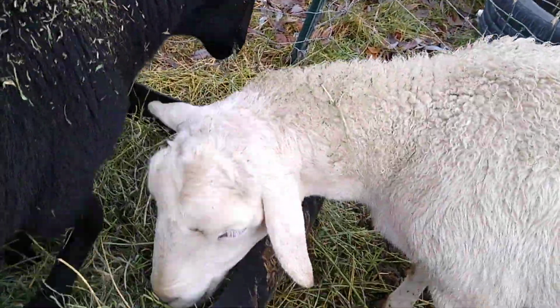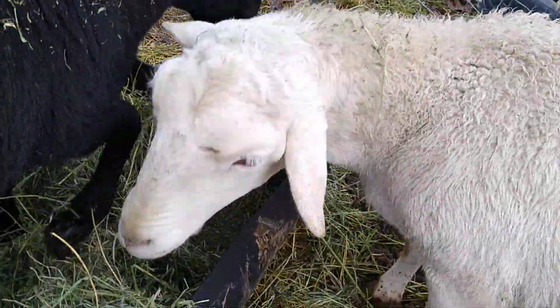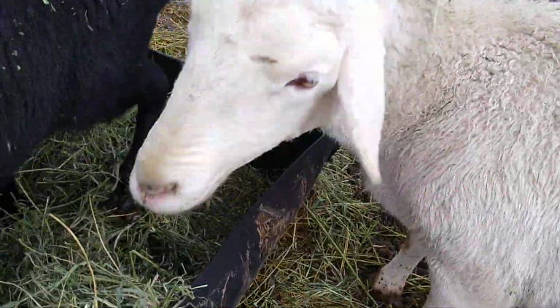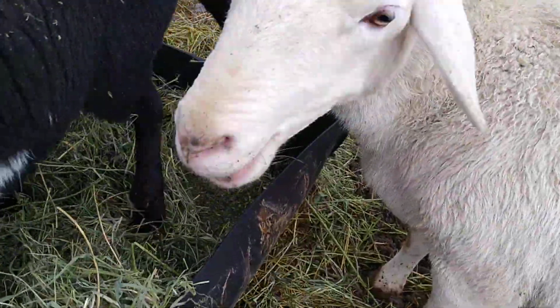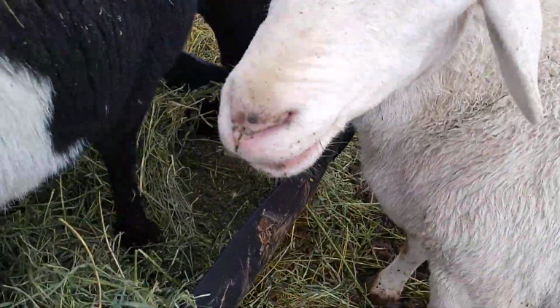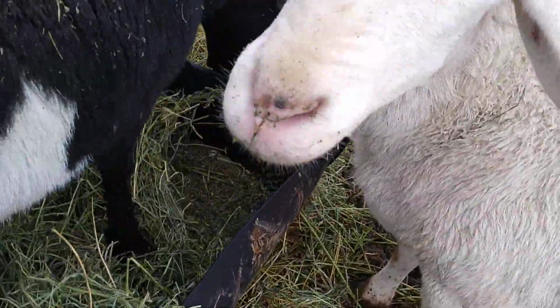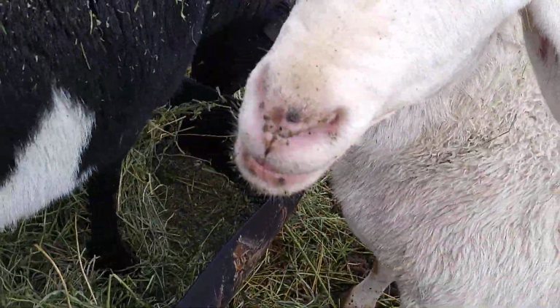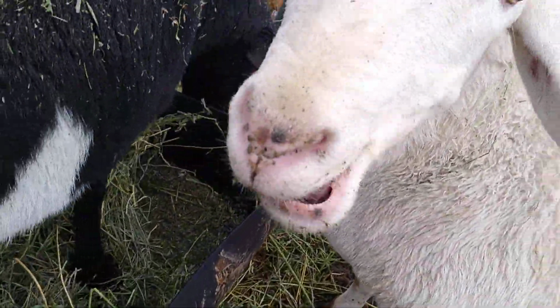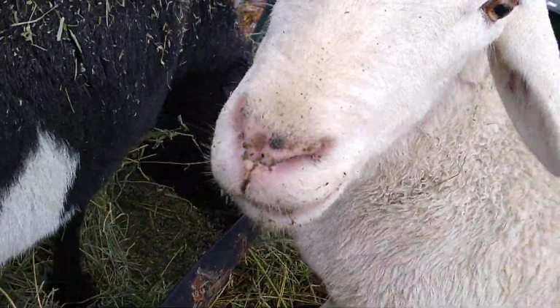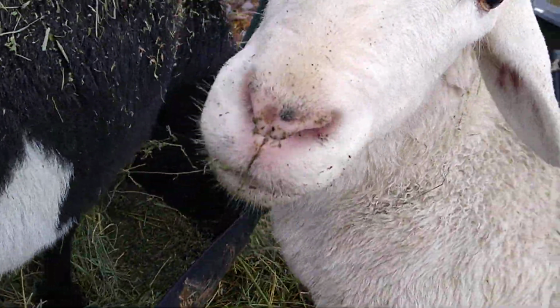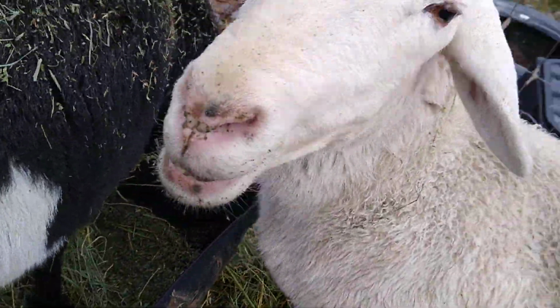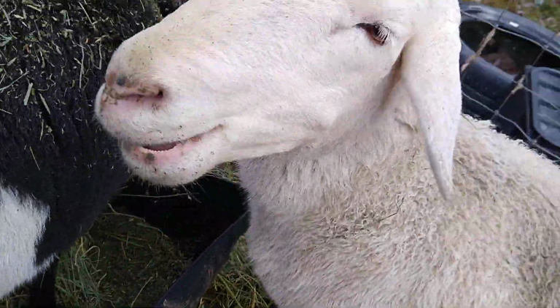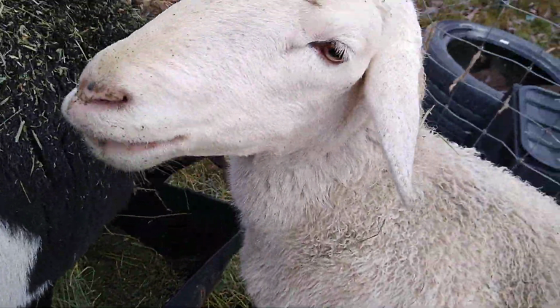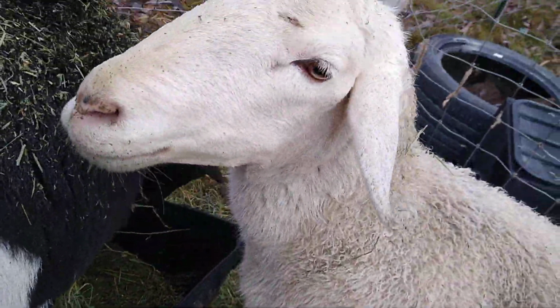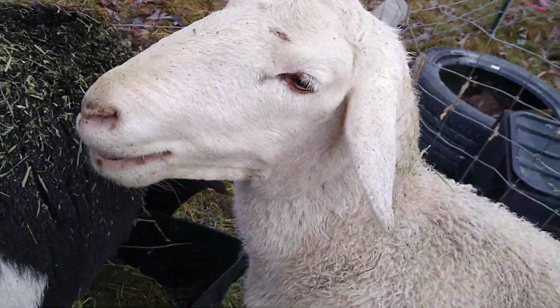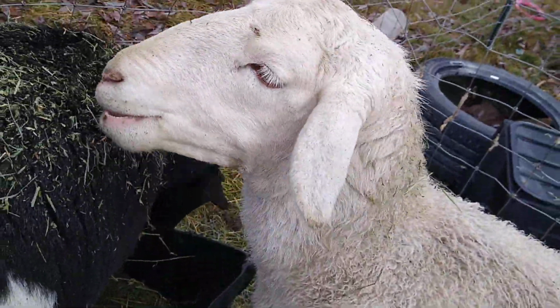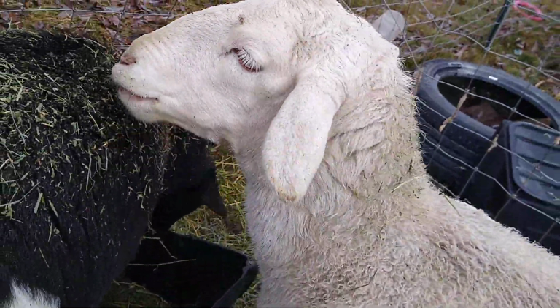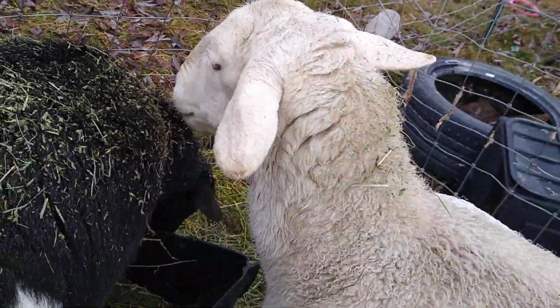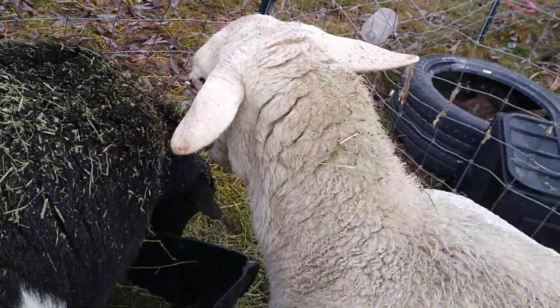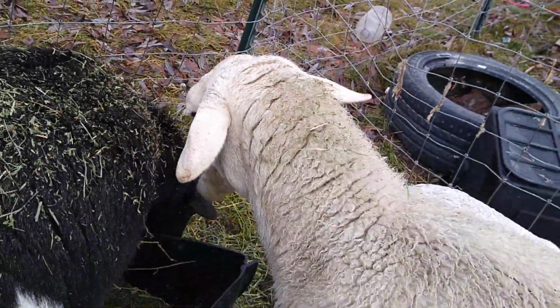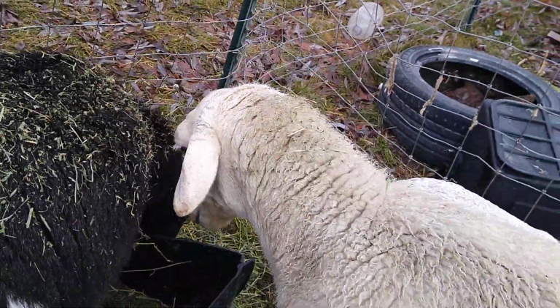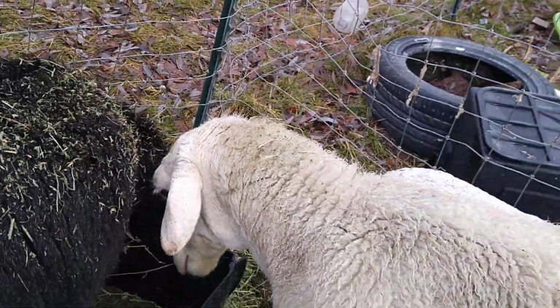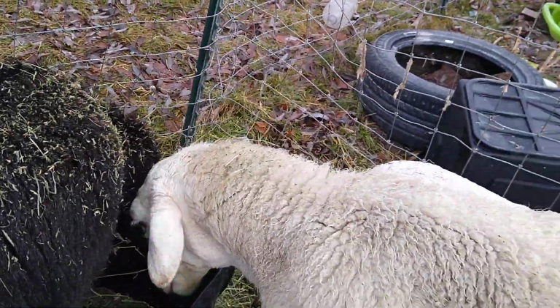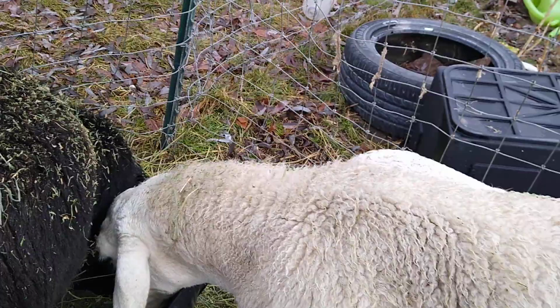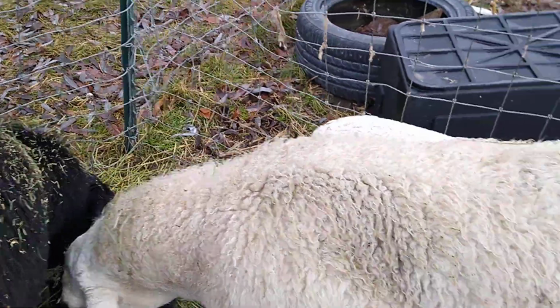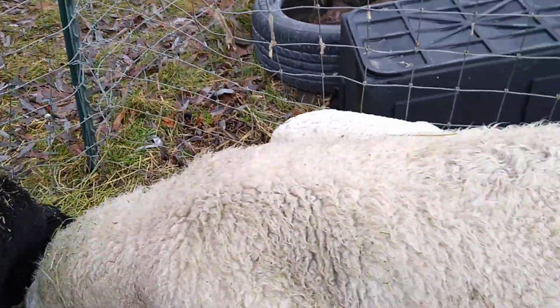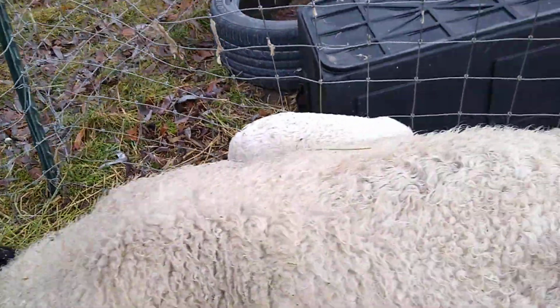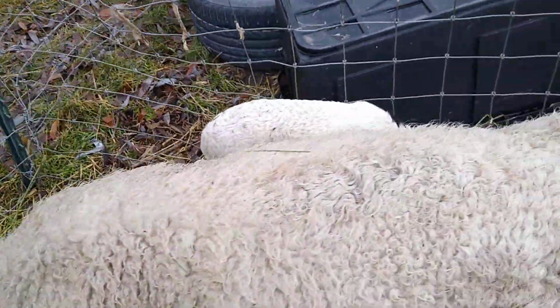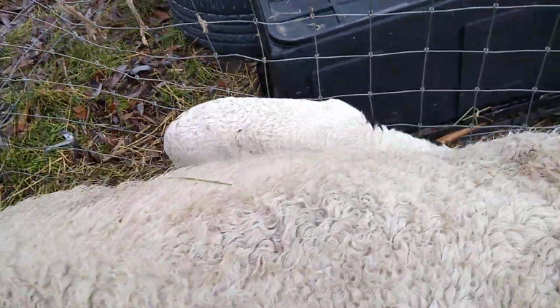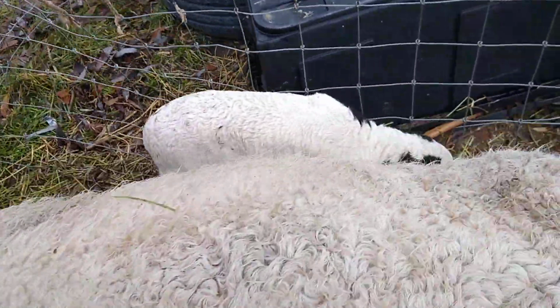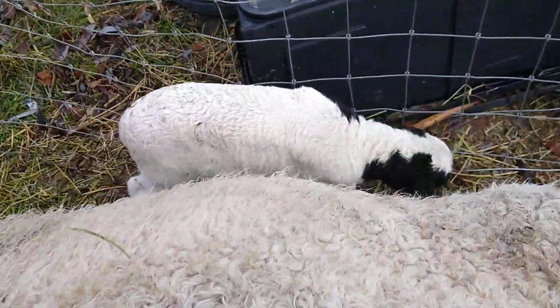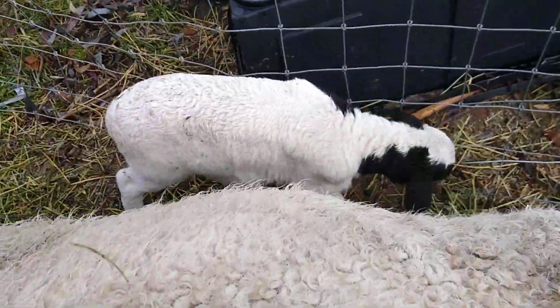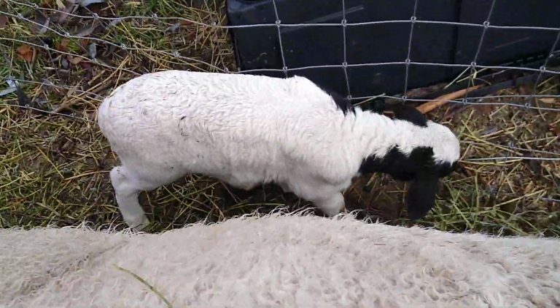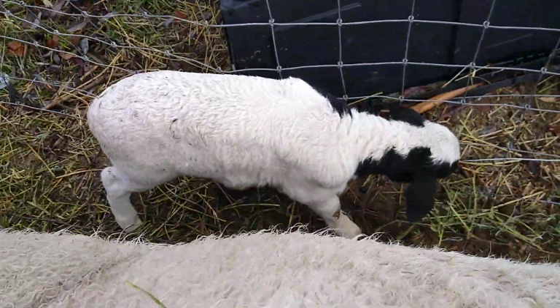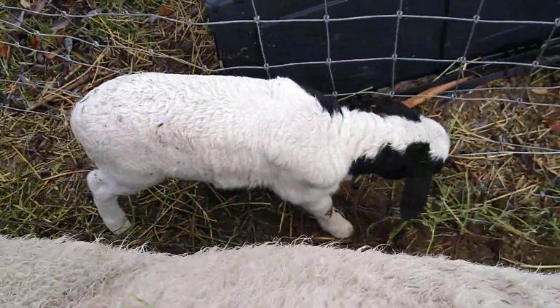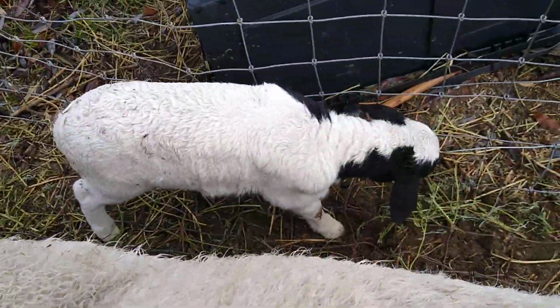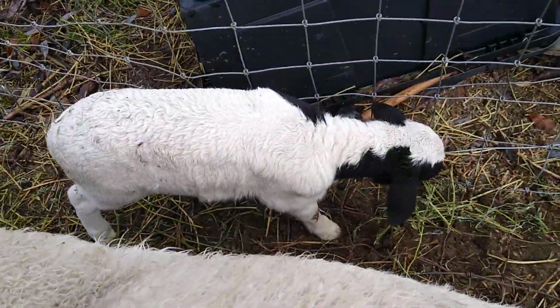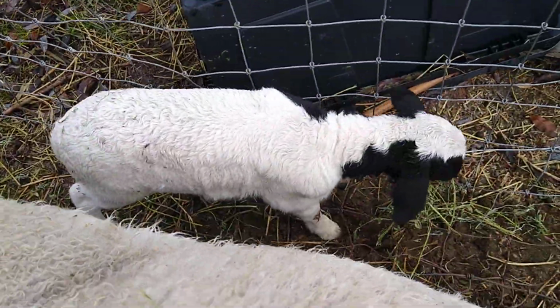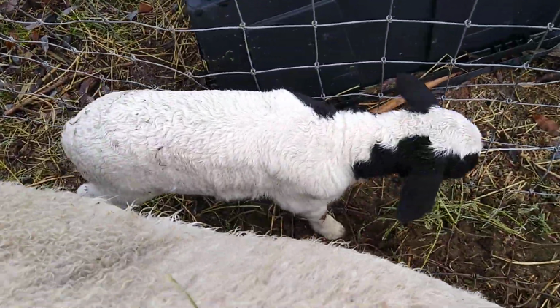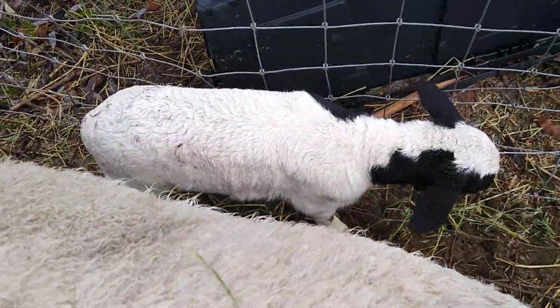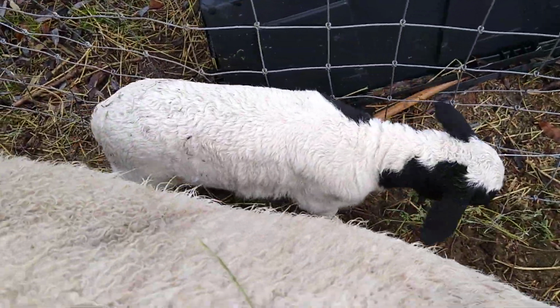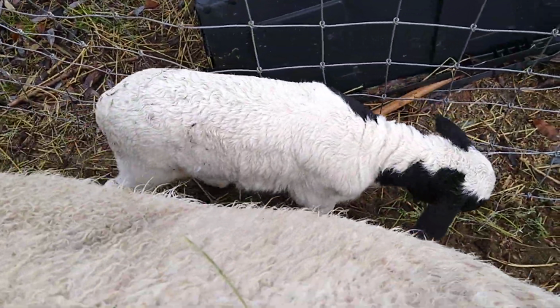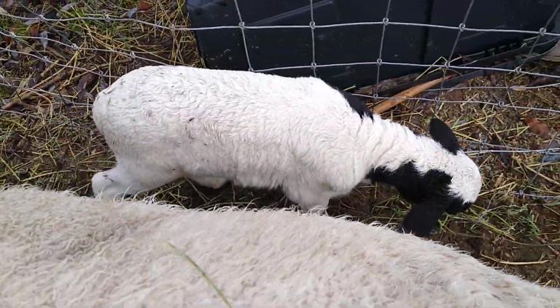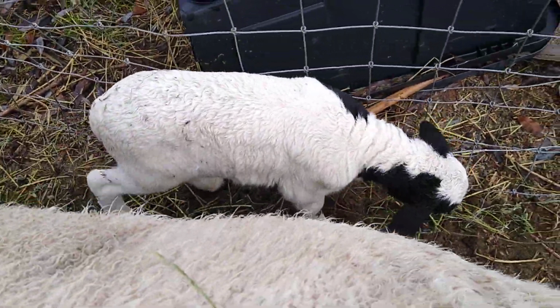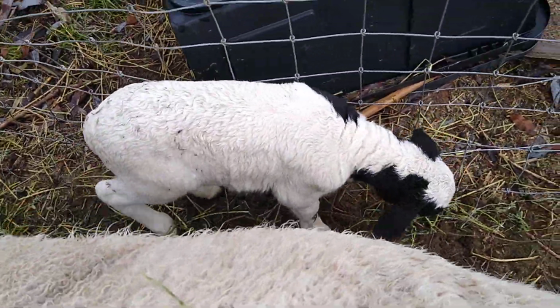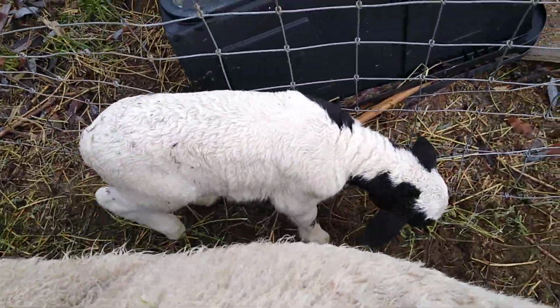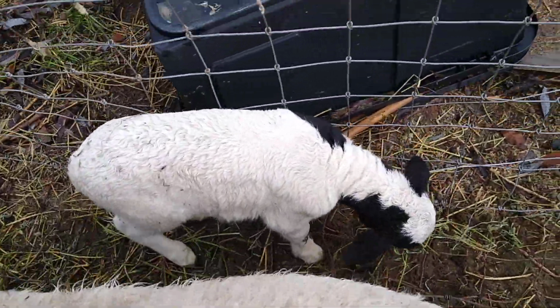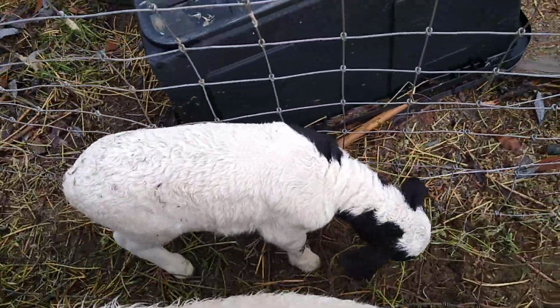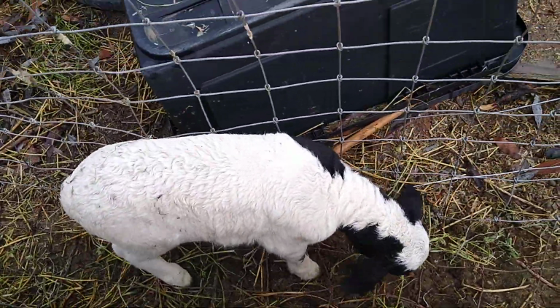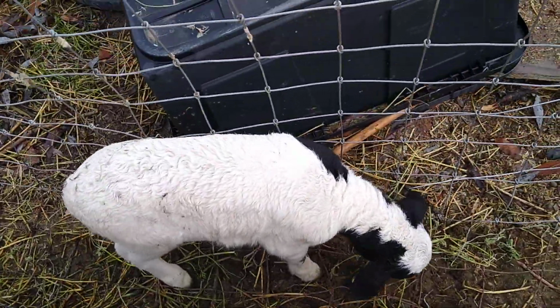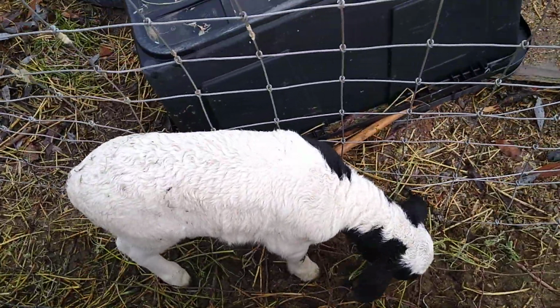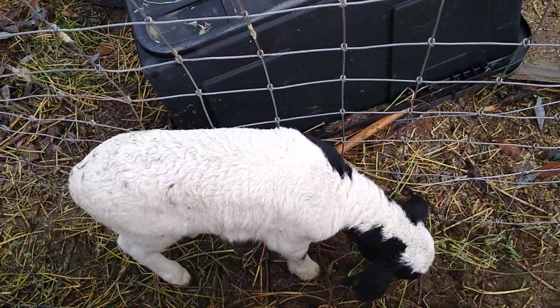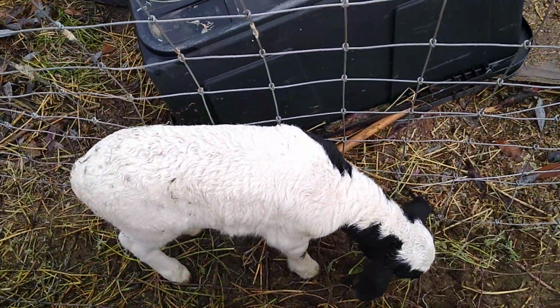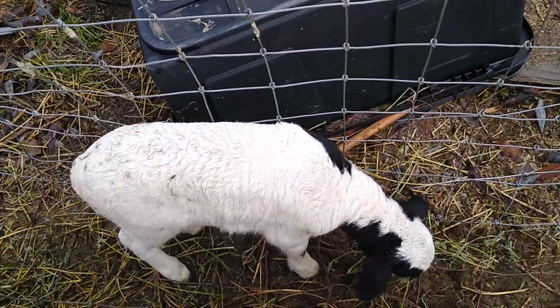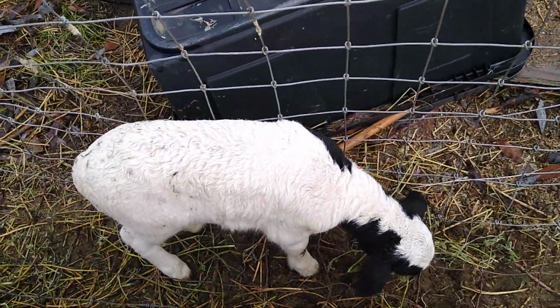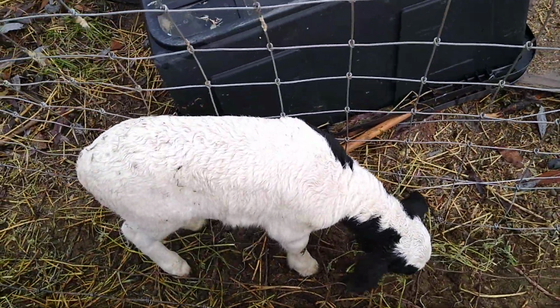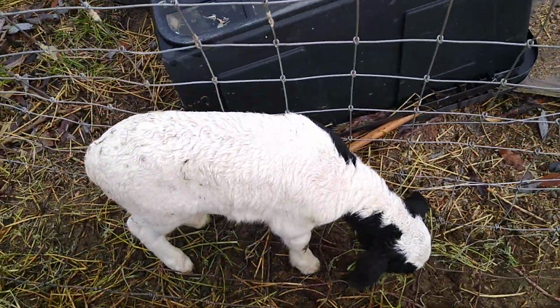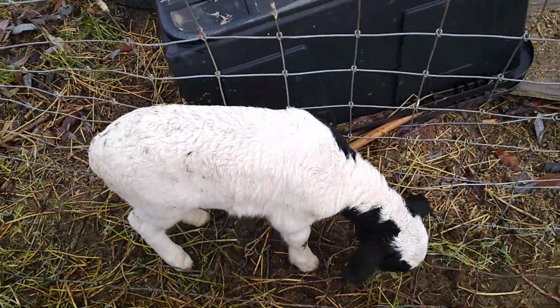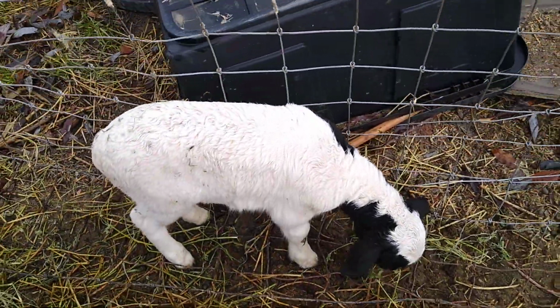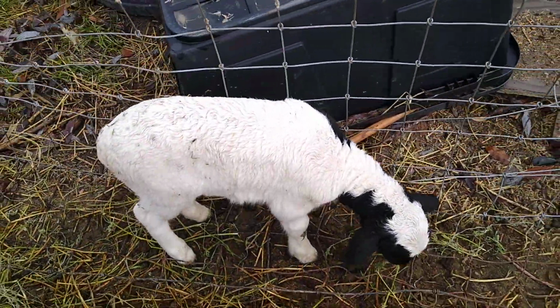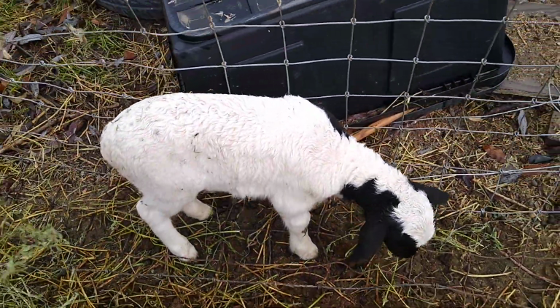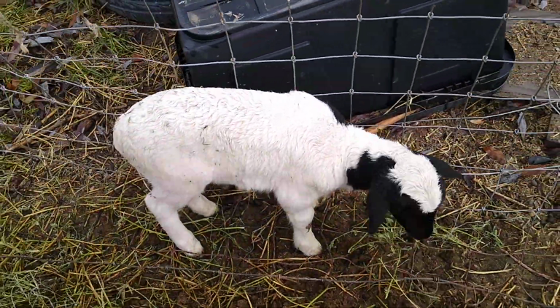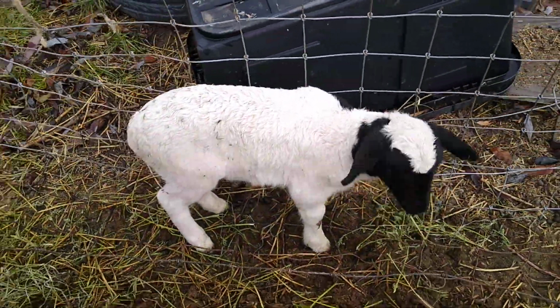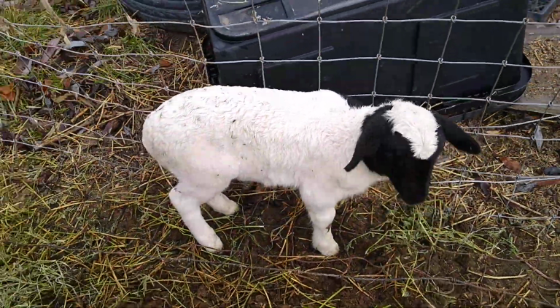This one, her name is Patricia, and she is the mom of that little guy. Isn't he adorable? He's so cute.